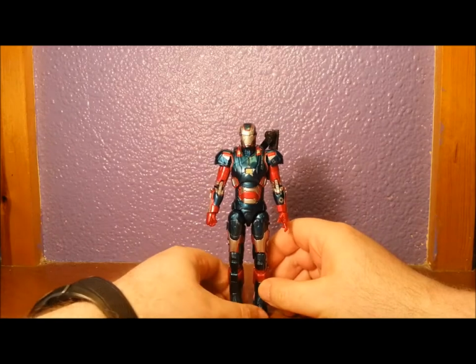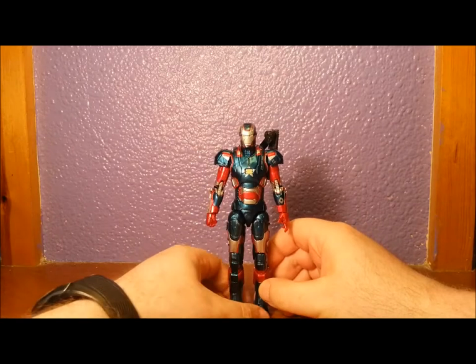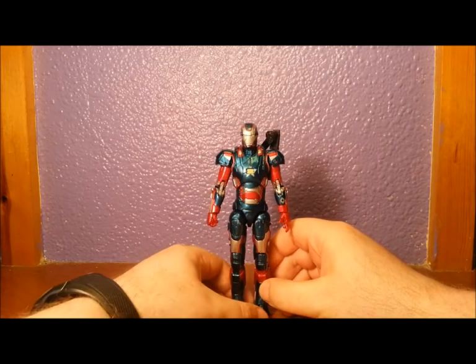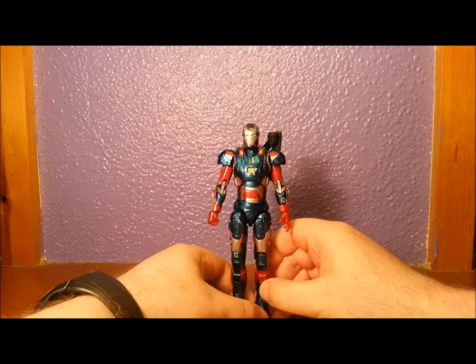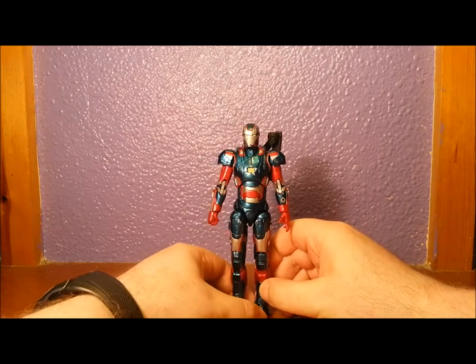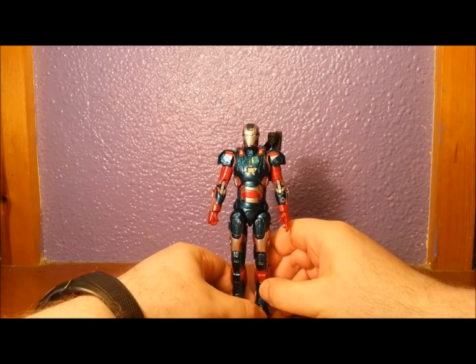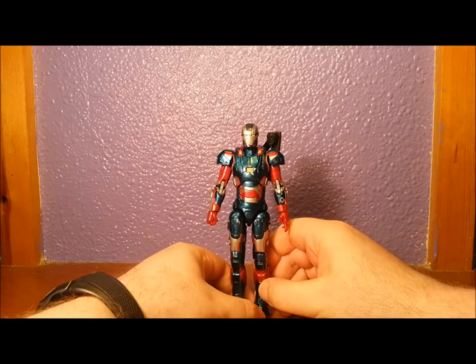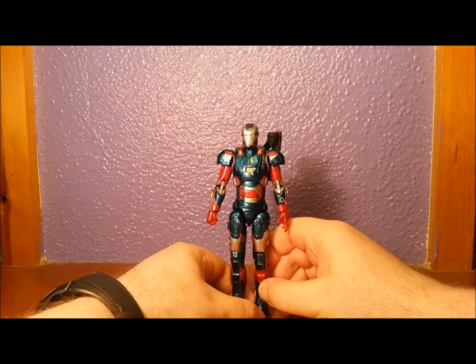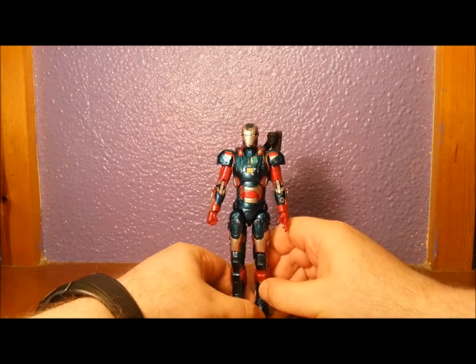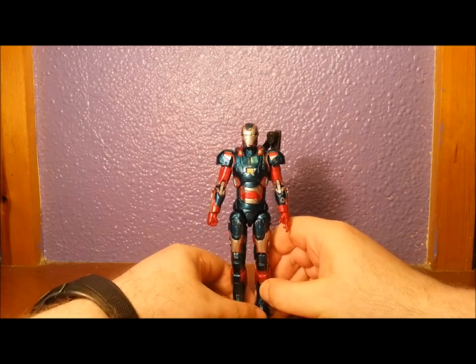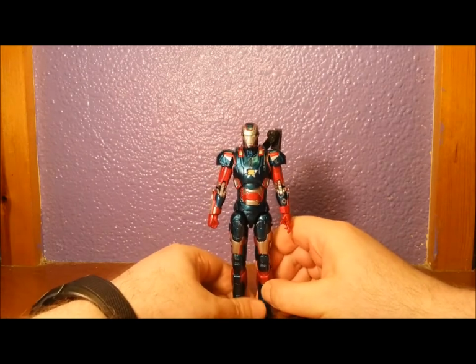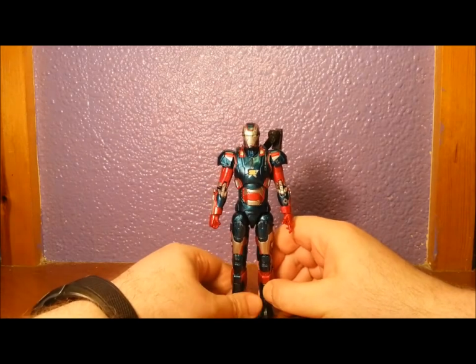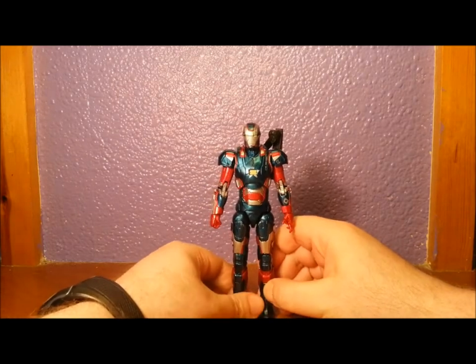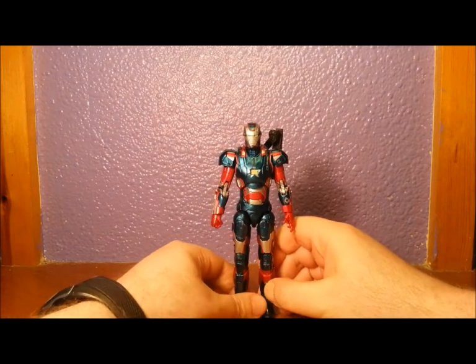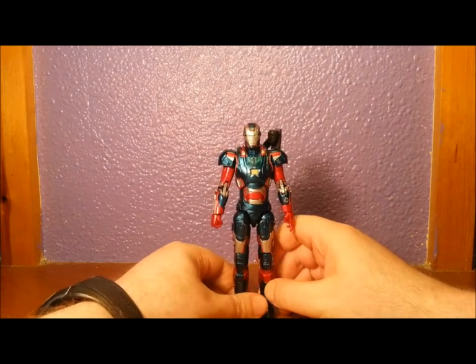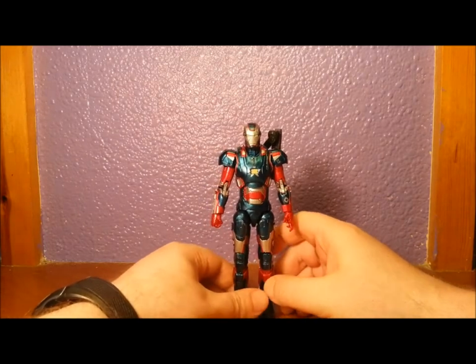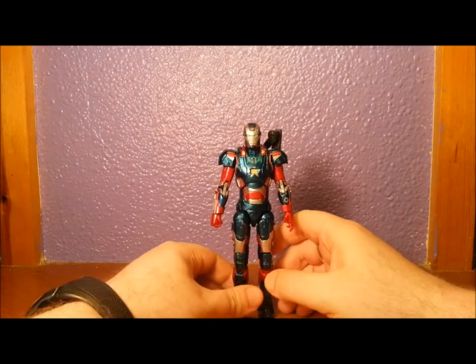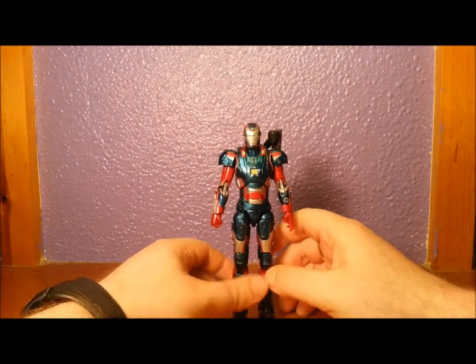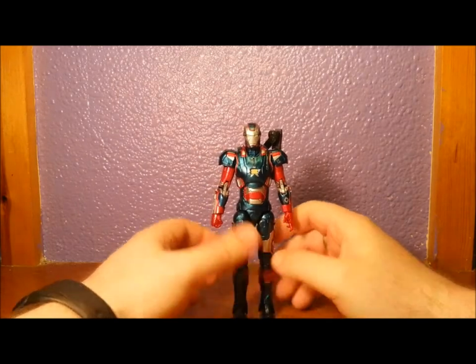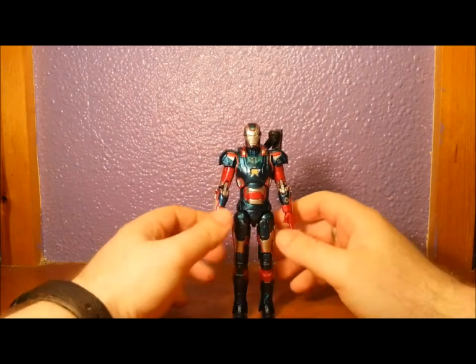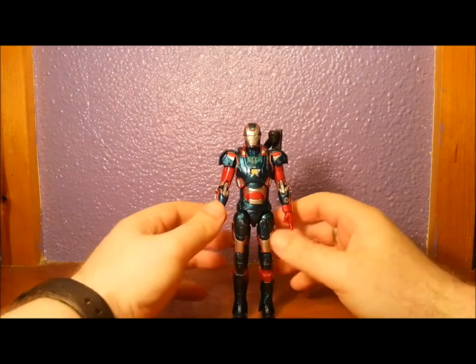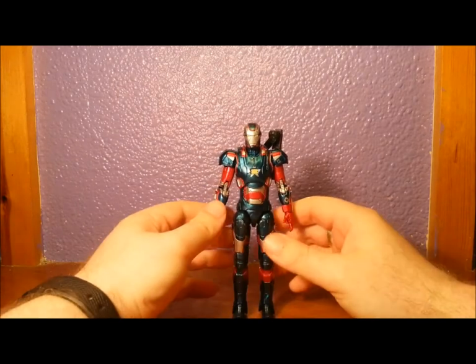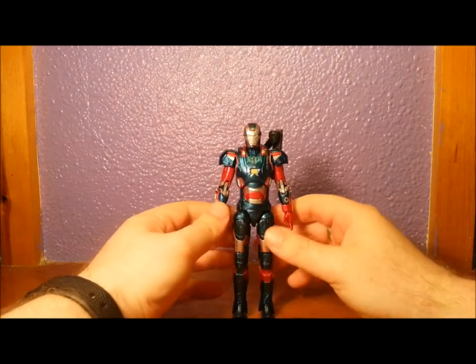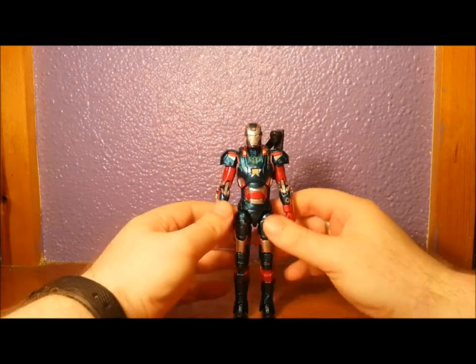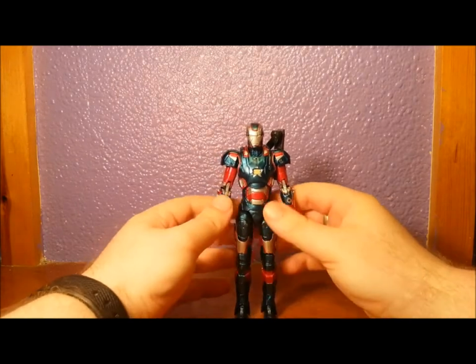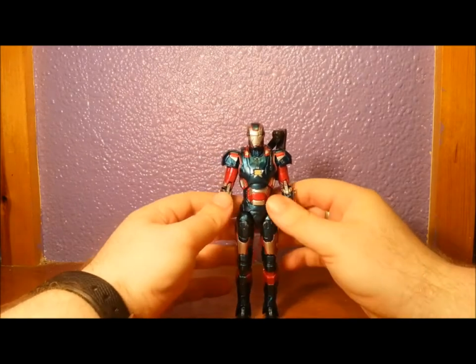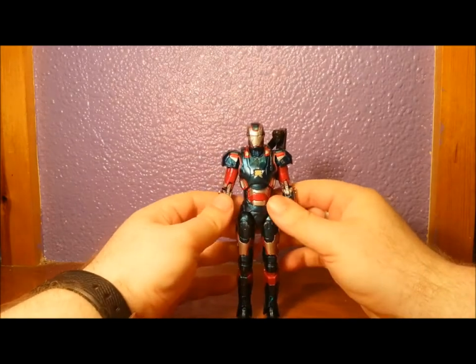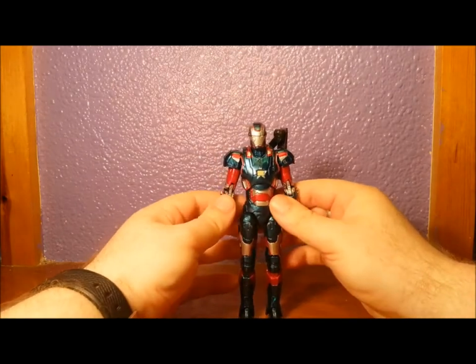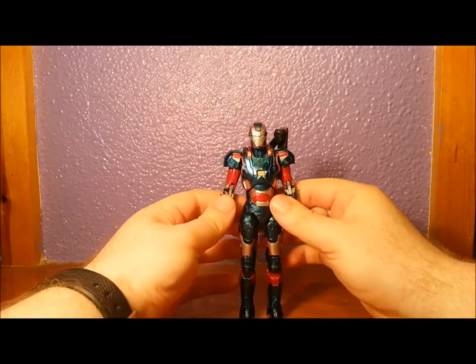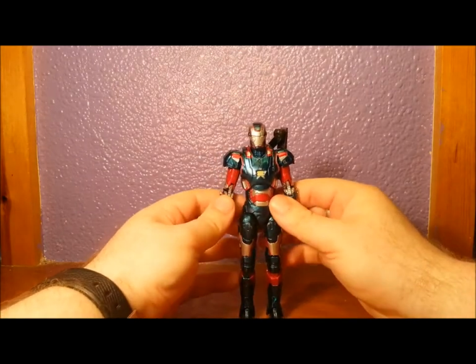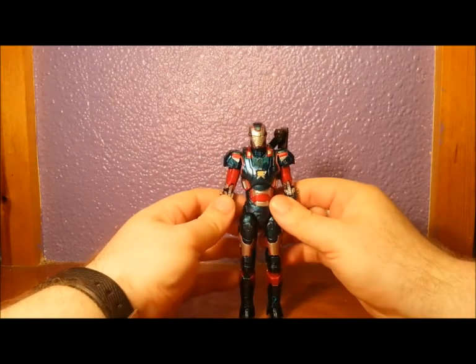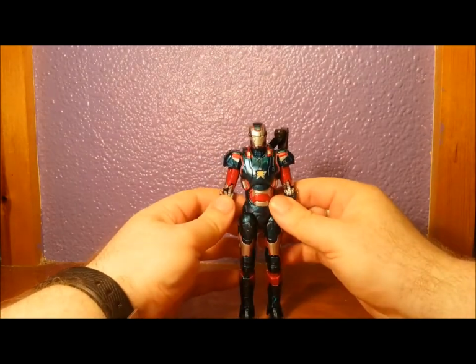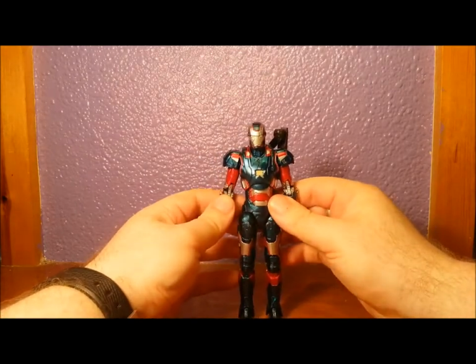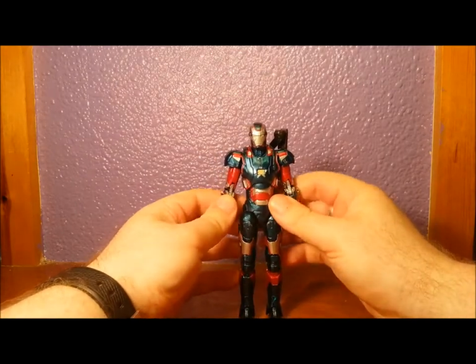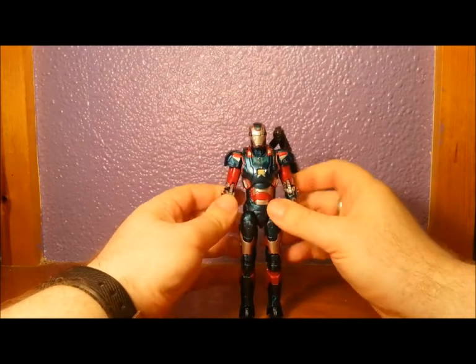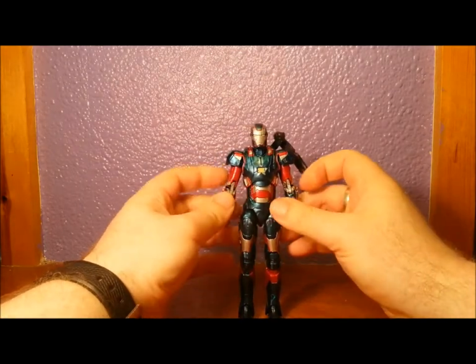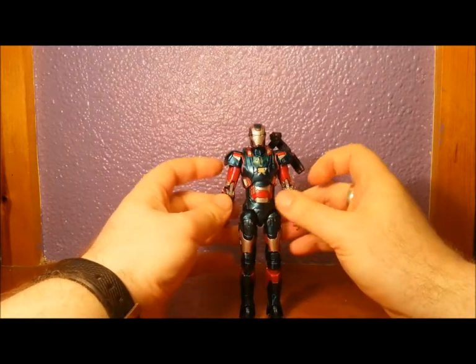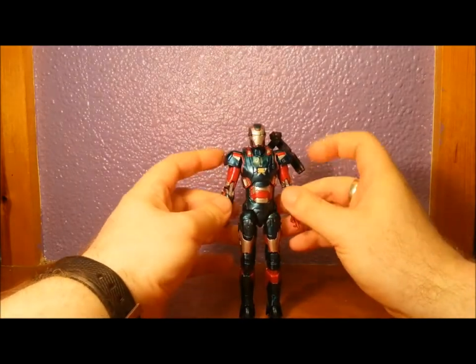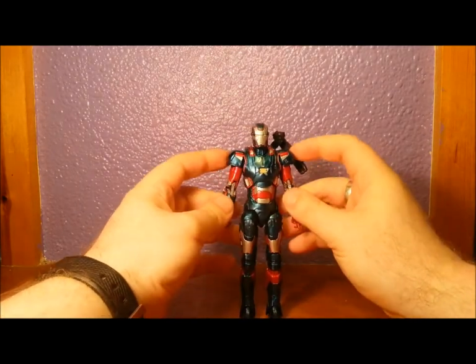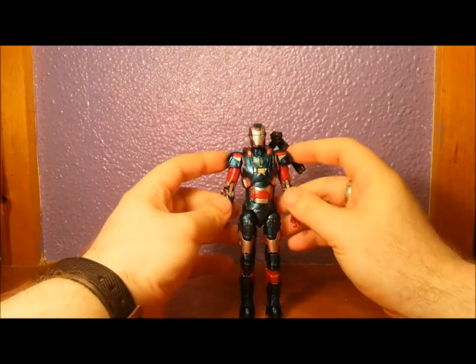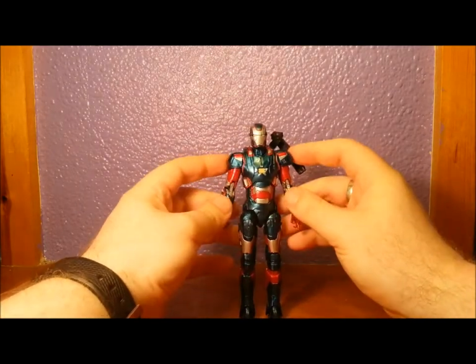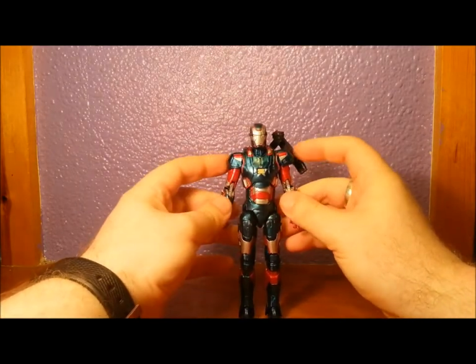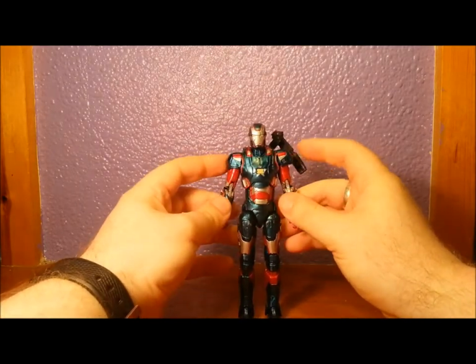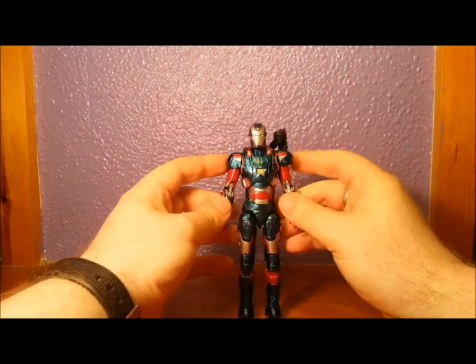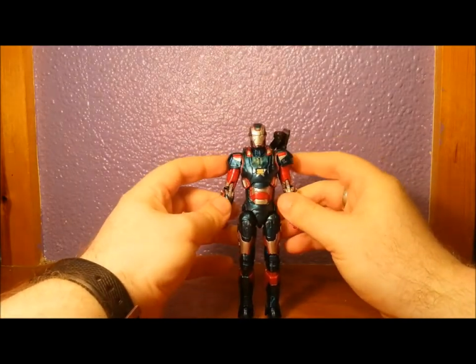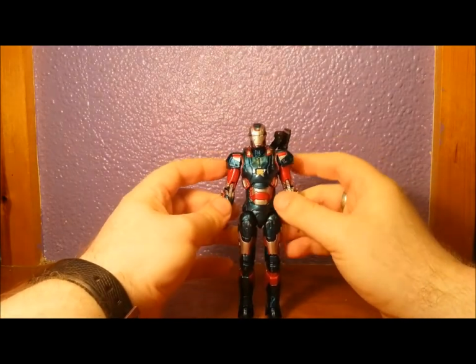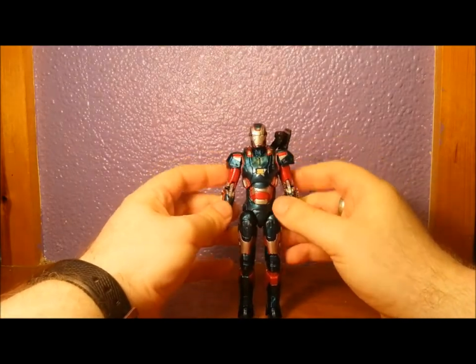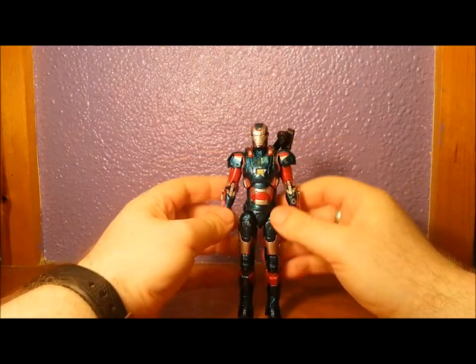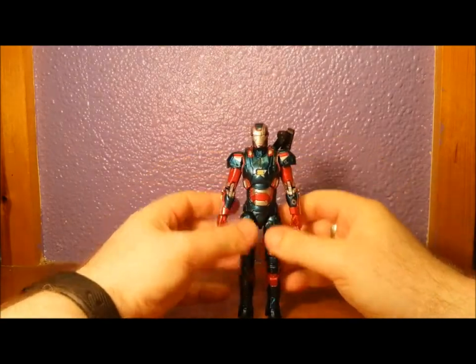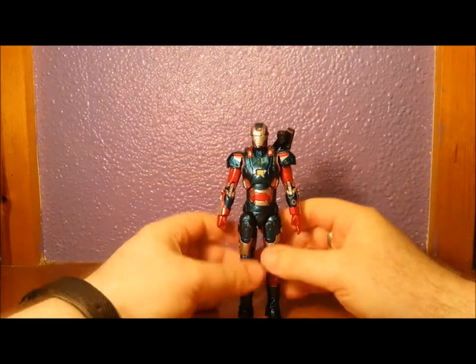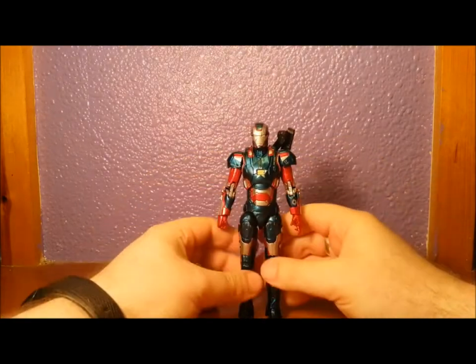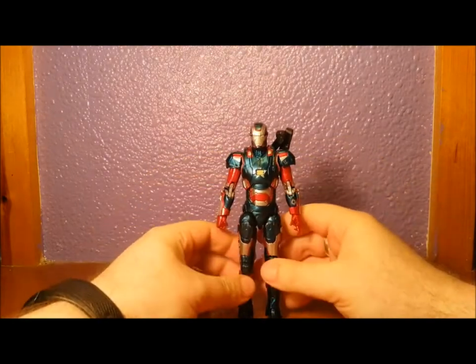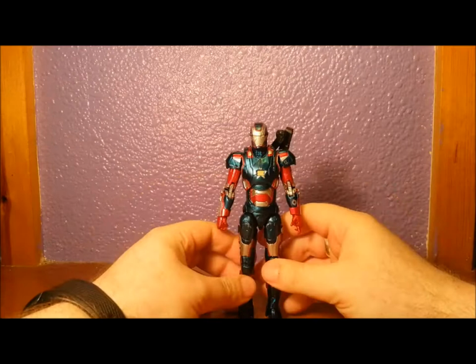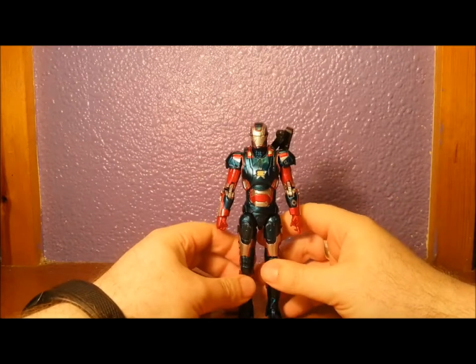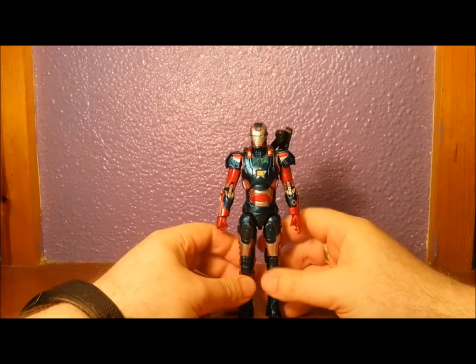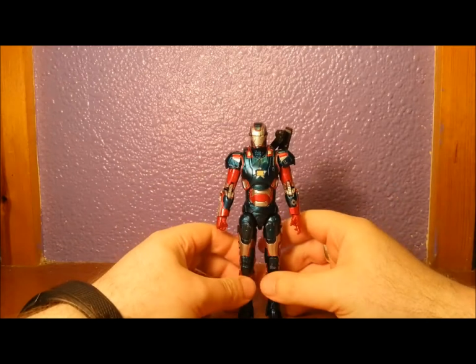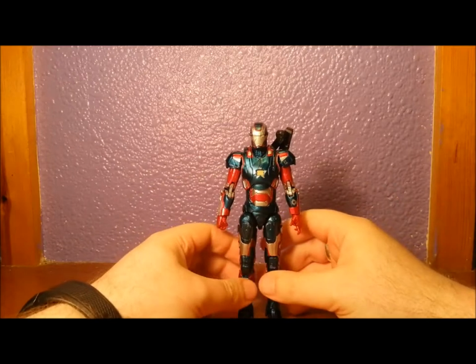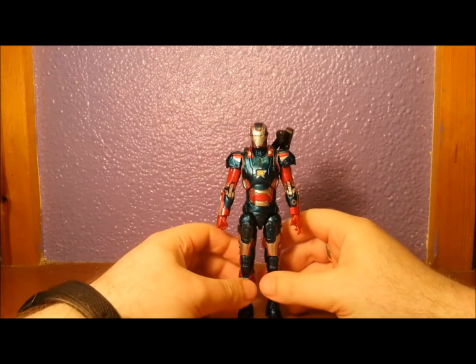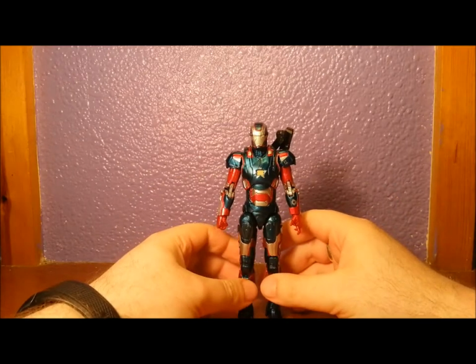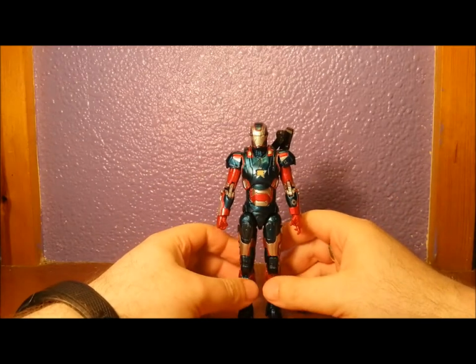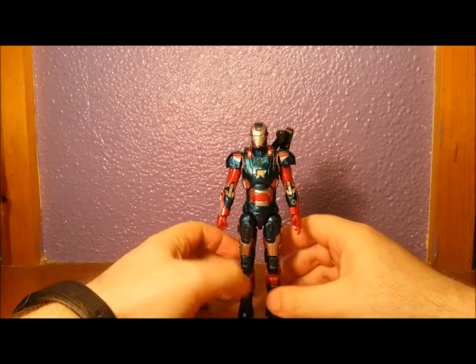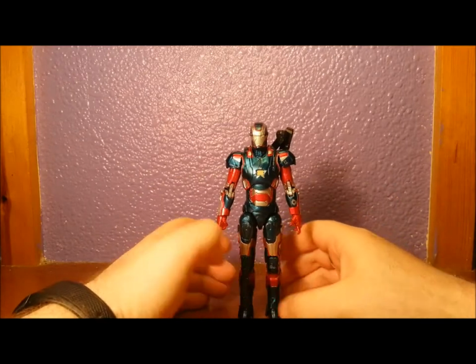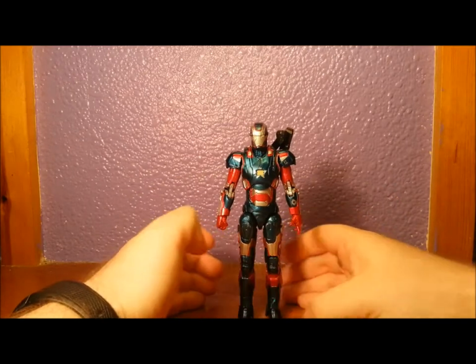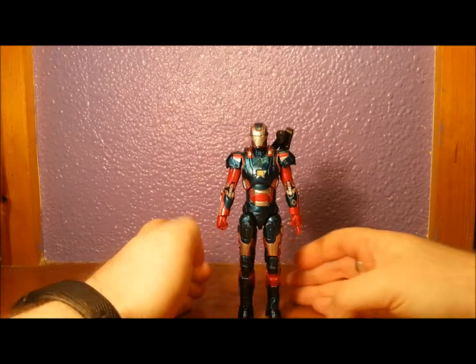I was a bit nervous about getting it. And it's such a cool, cool figure.